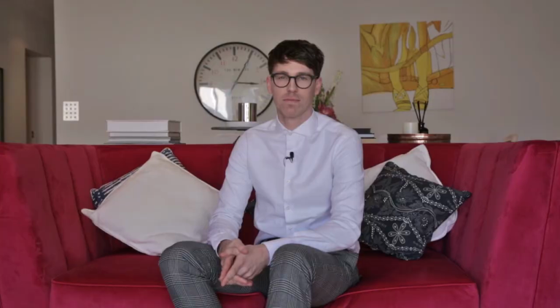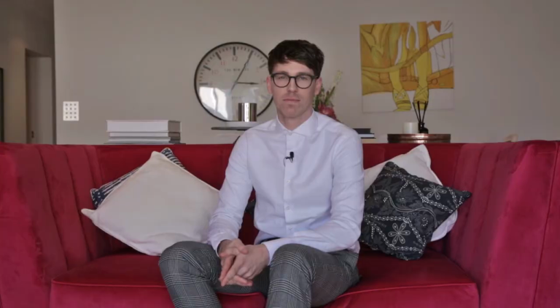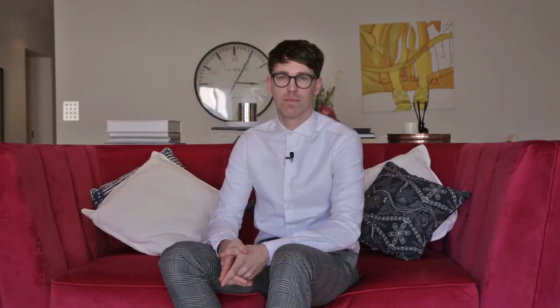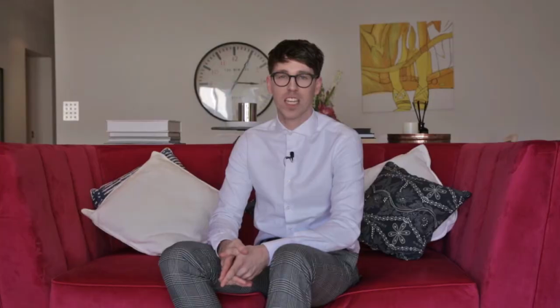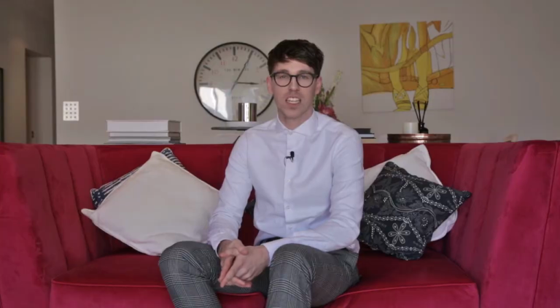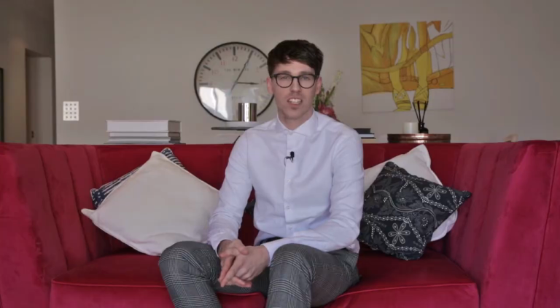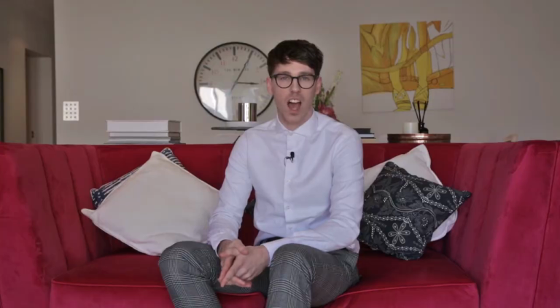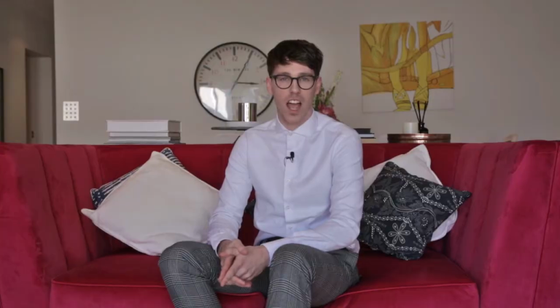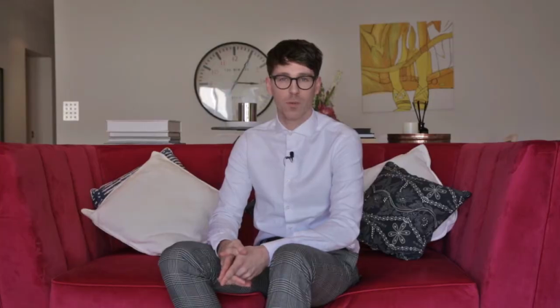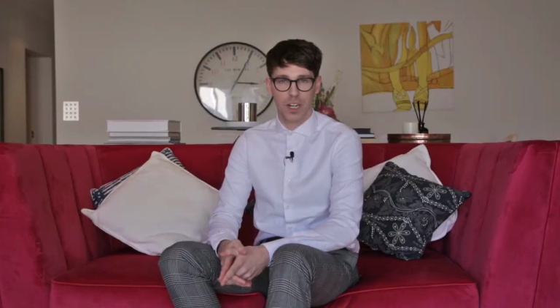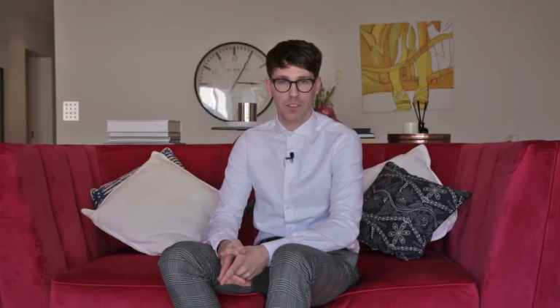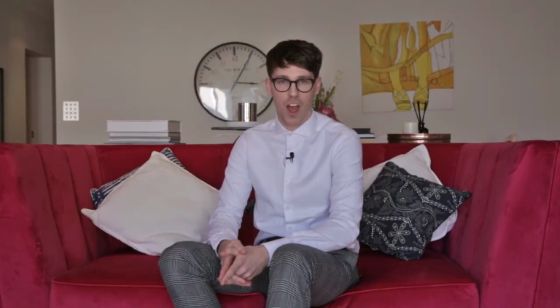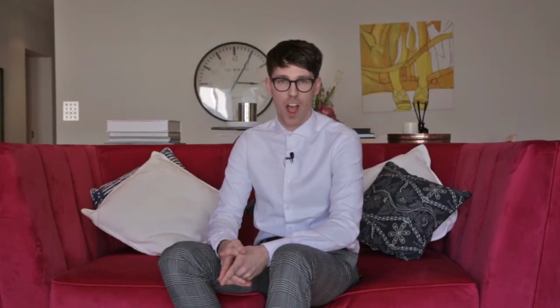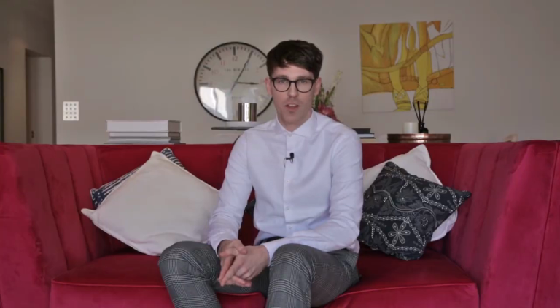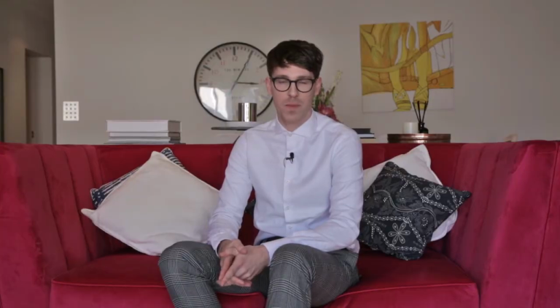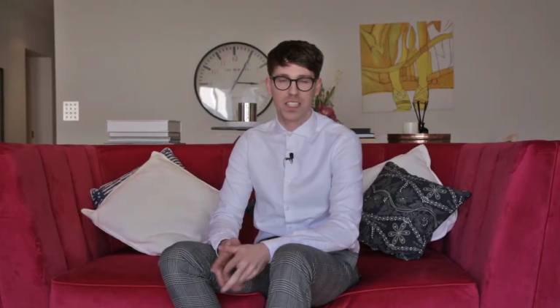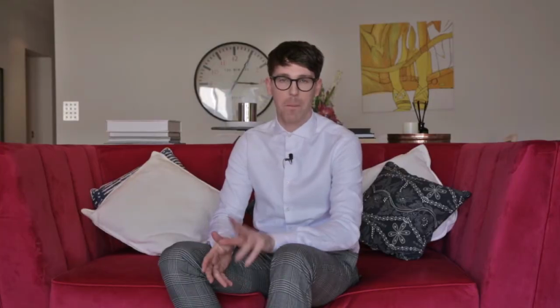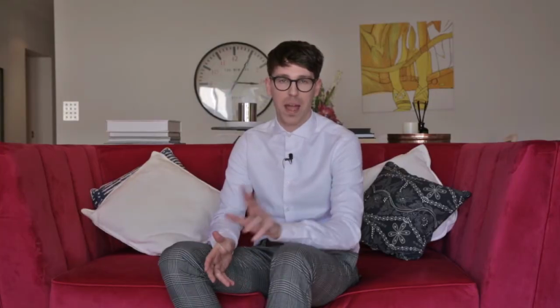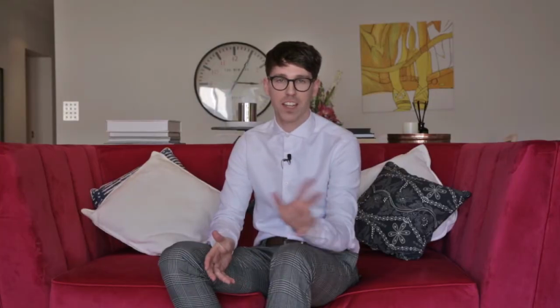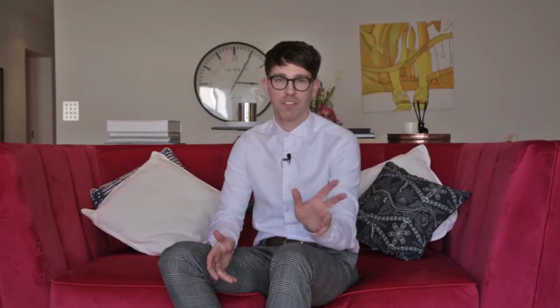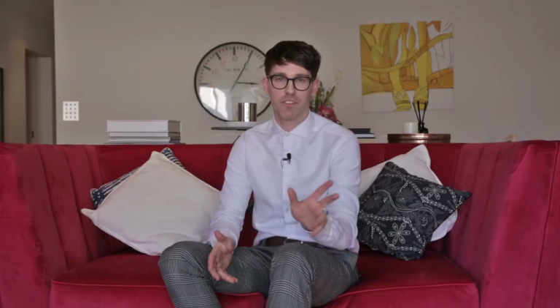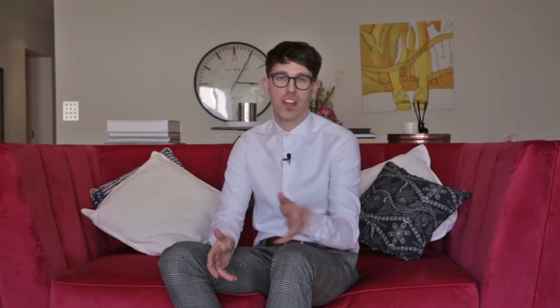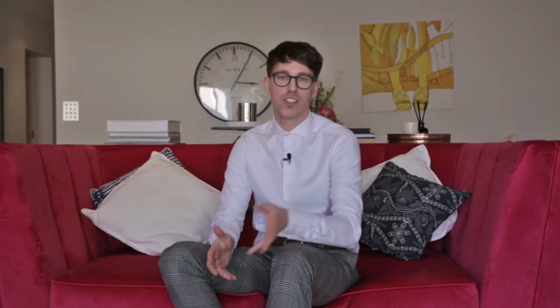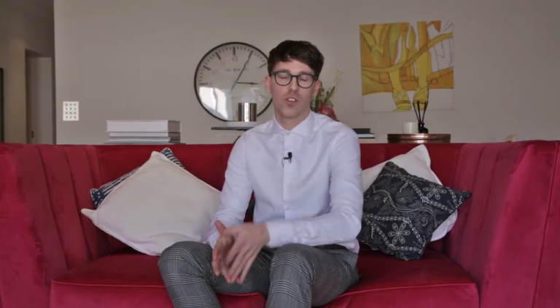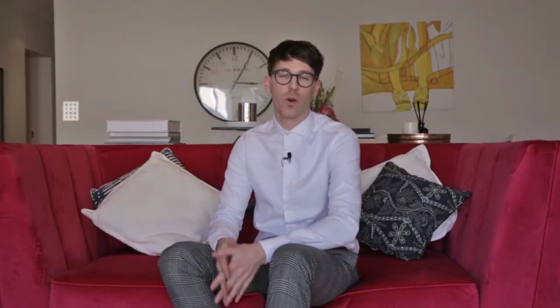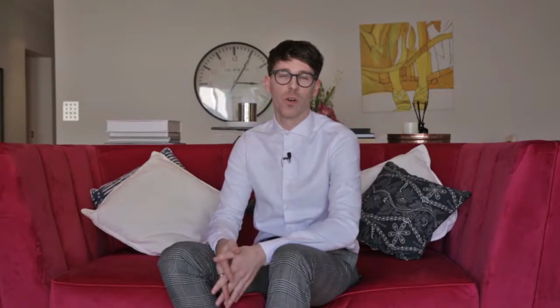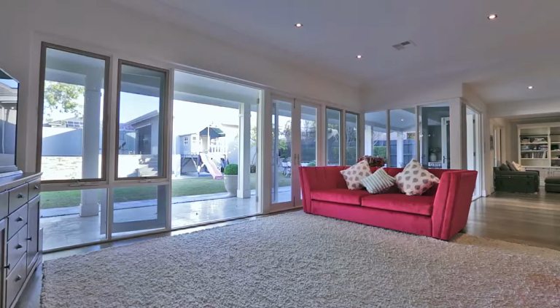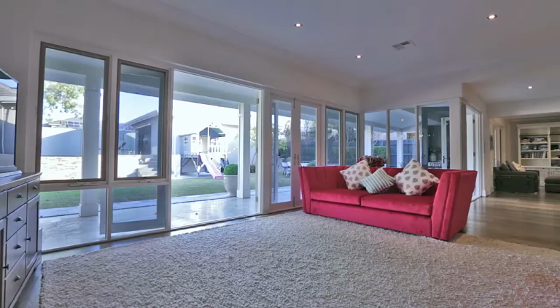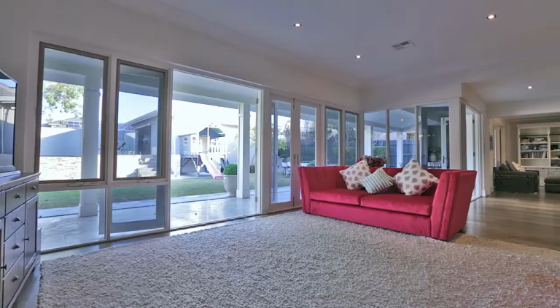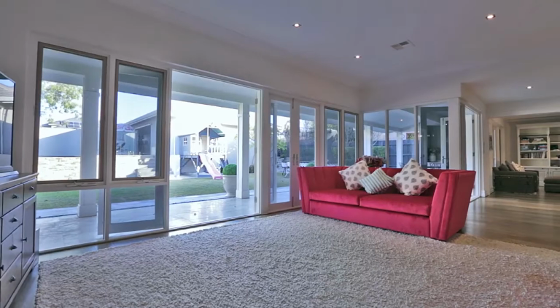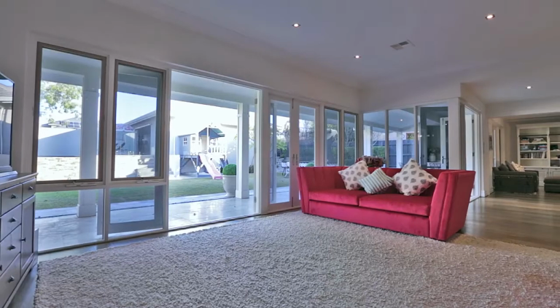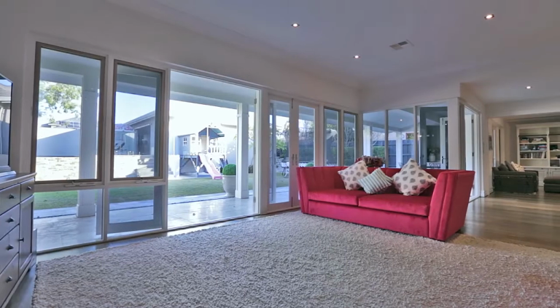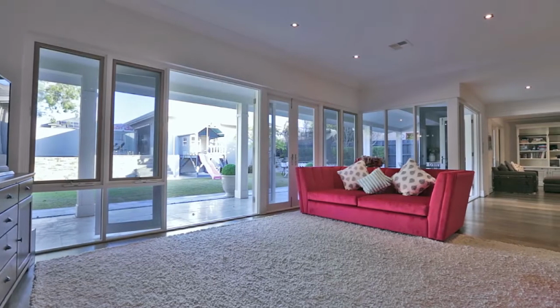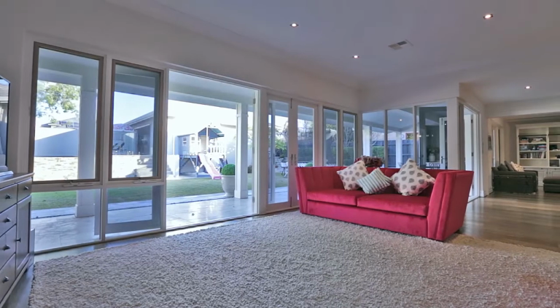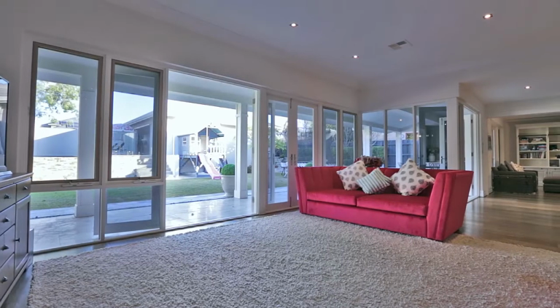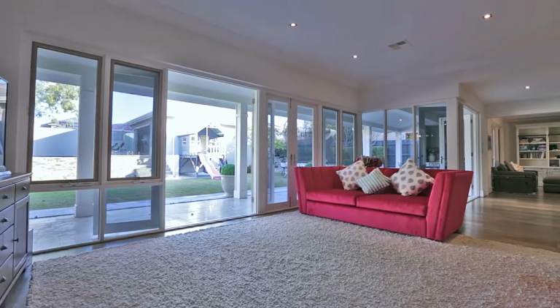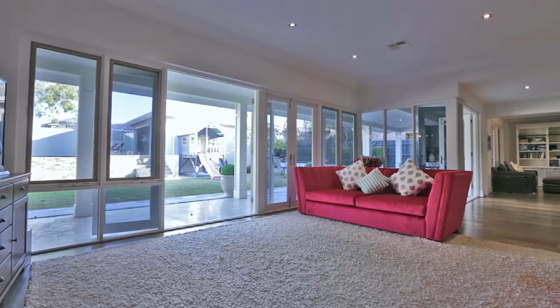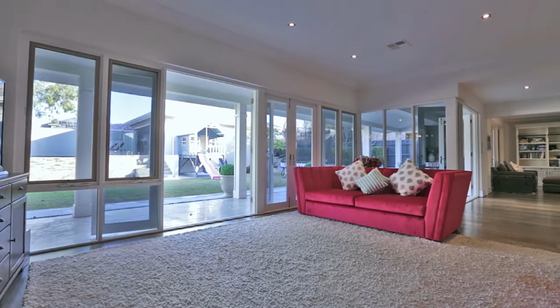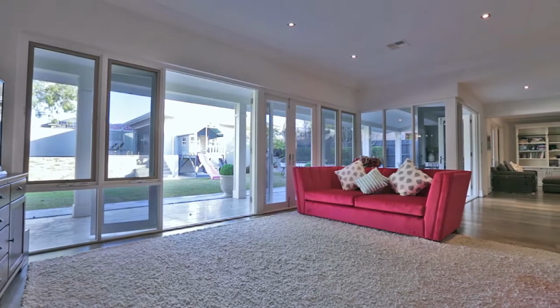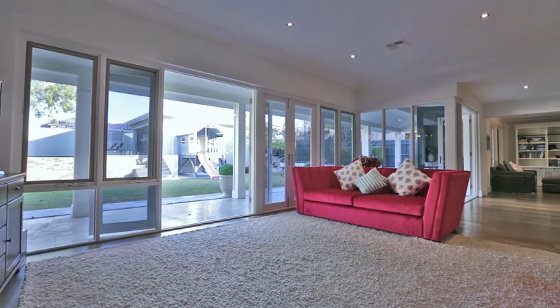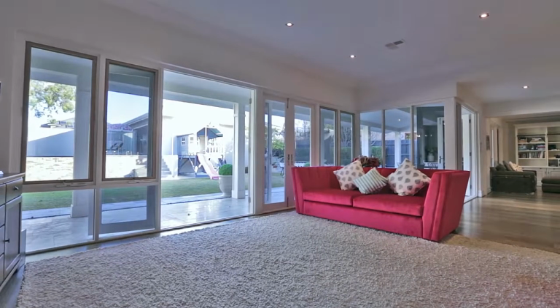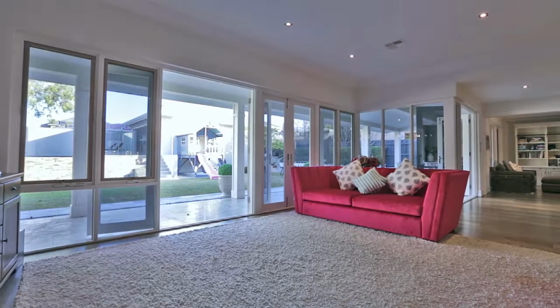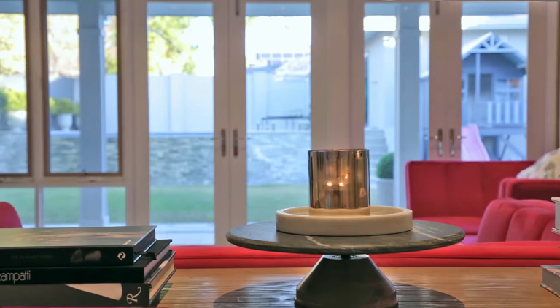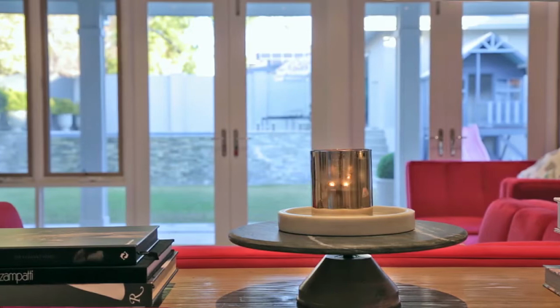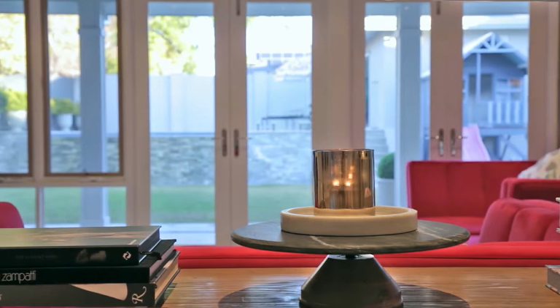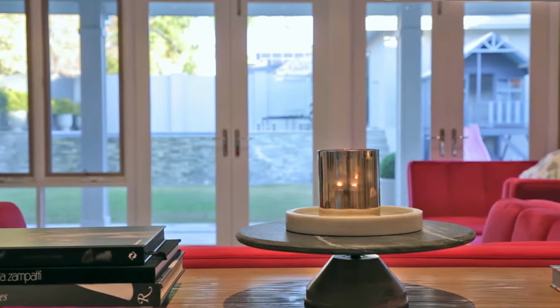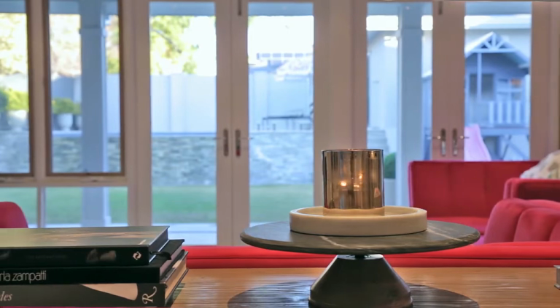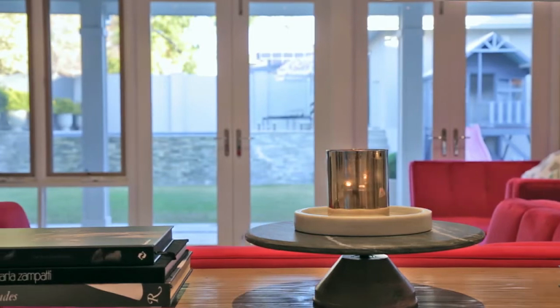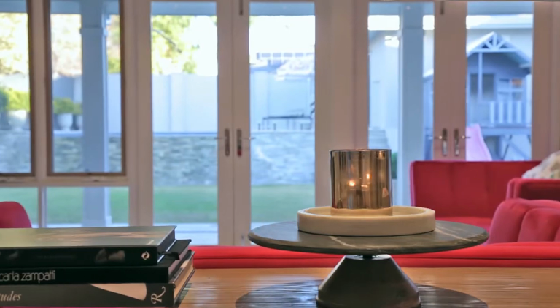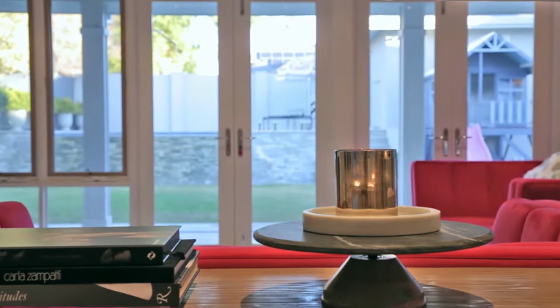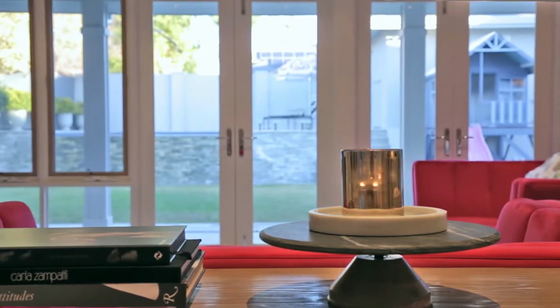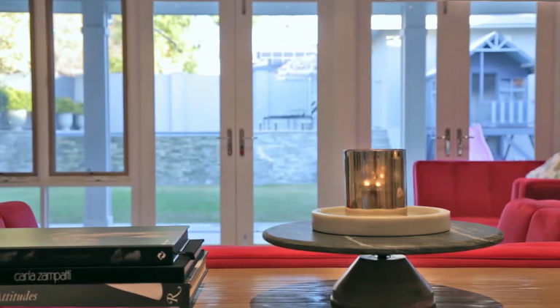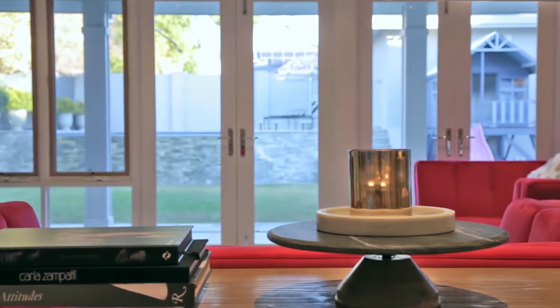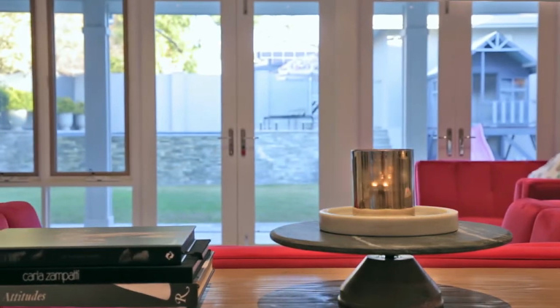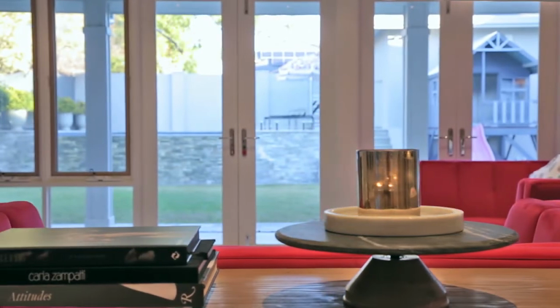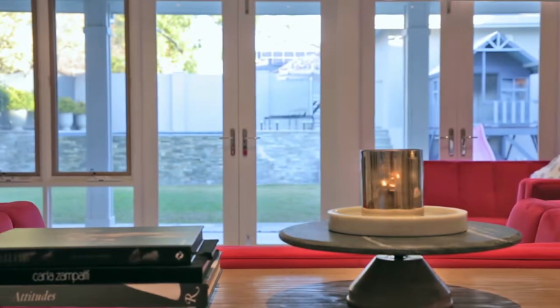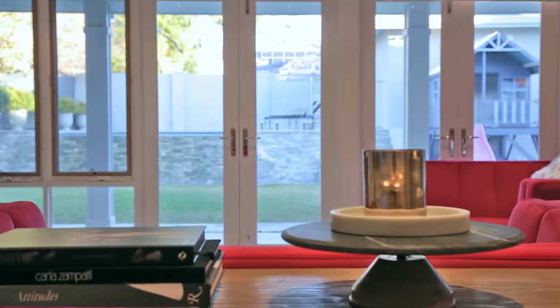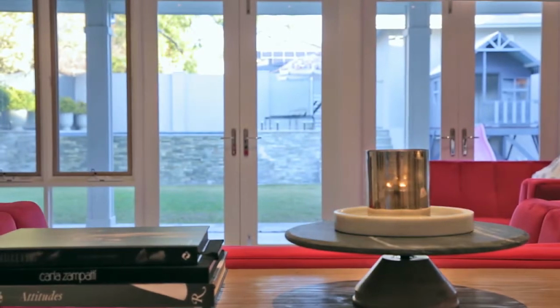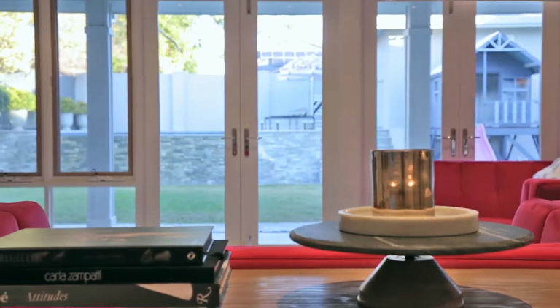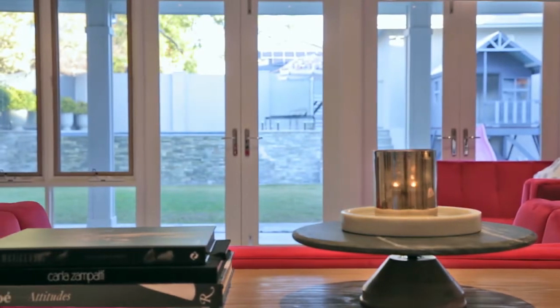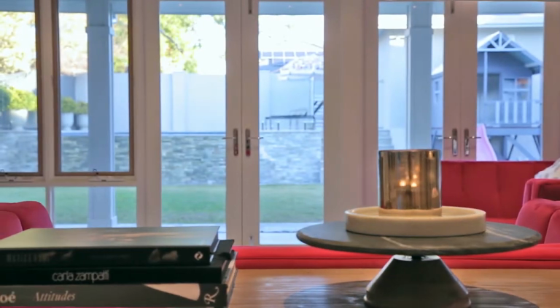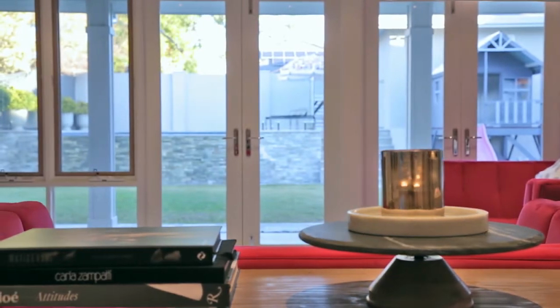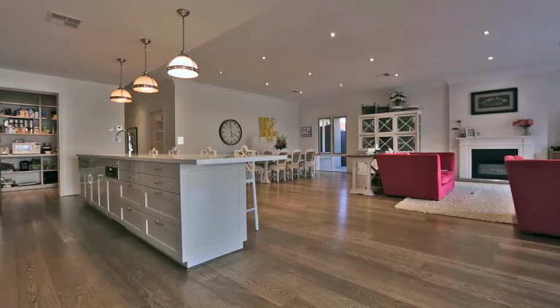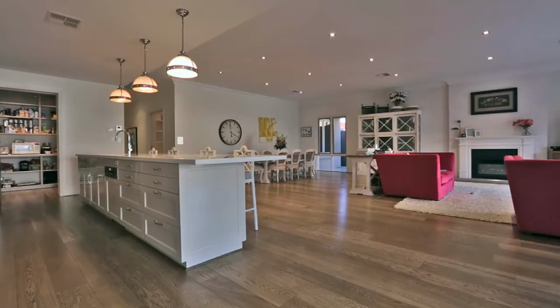The entire rear of the home is a bank of French doors, flooding the home in natural light and opening up the space to the manicured gardens.